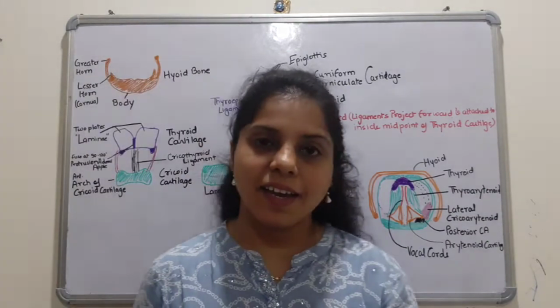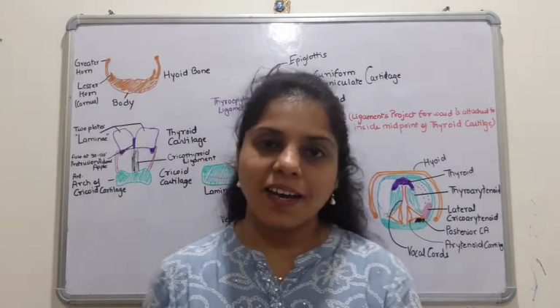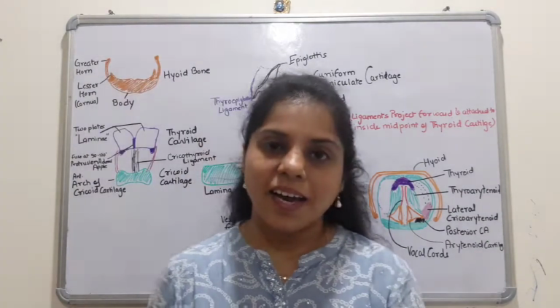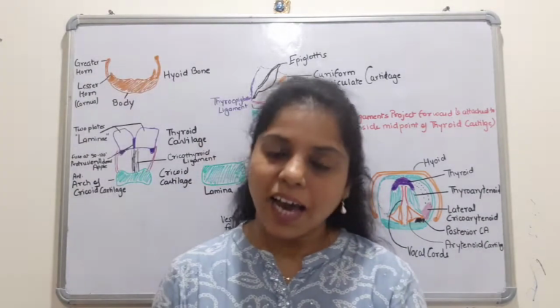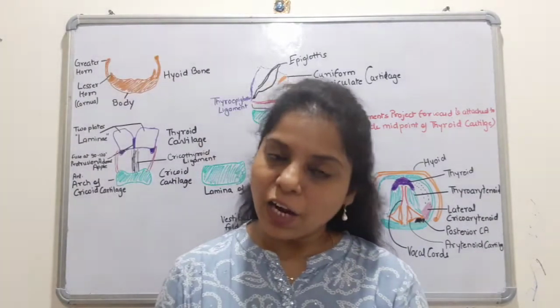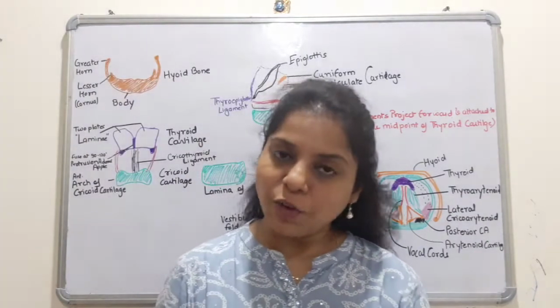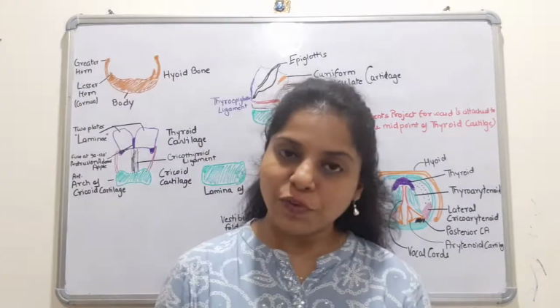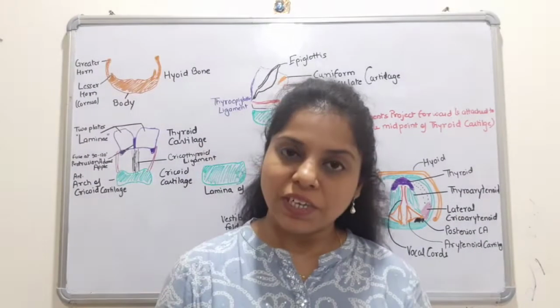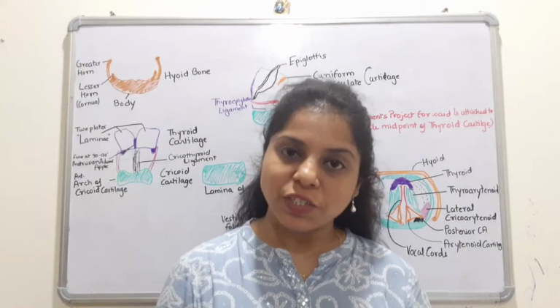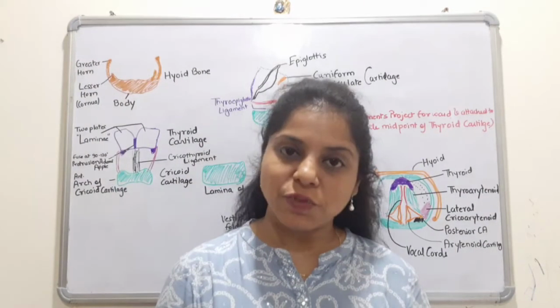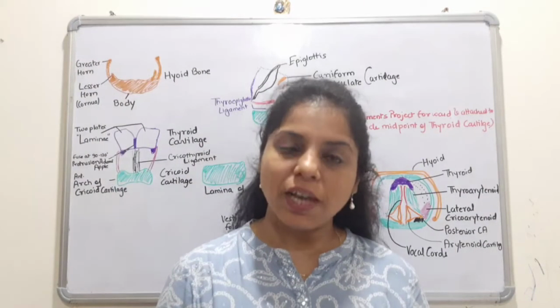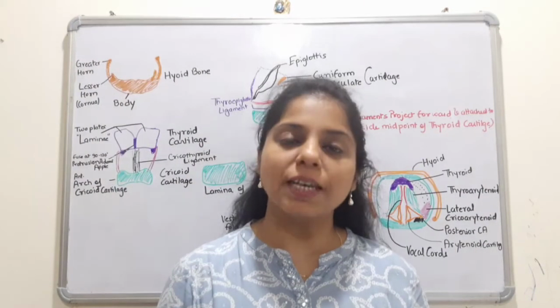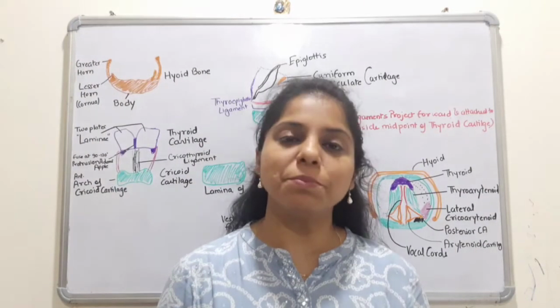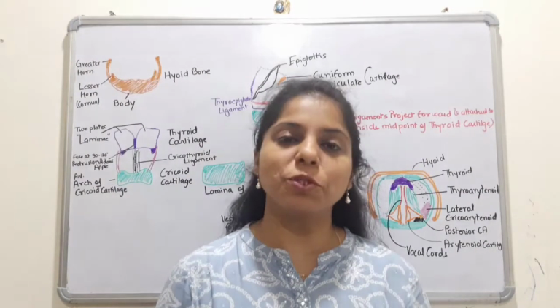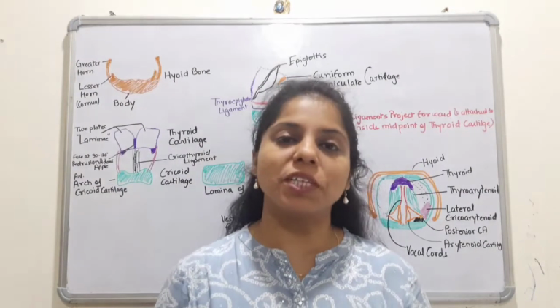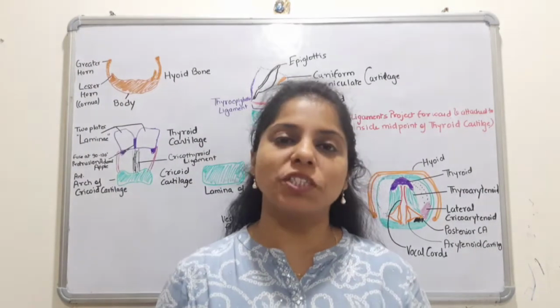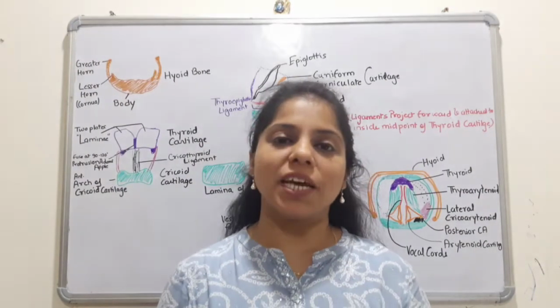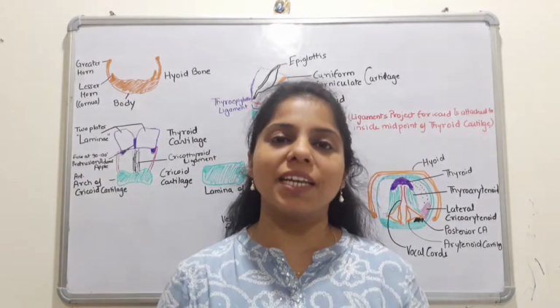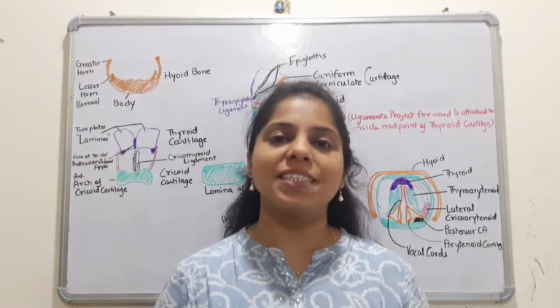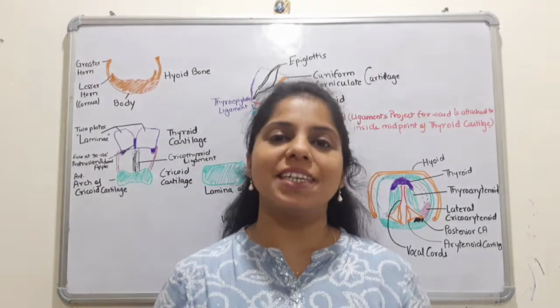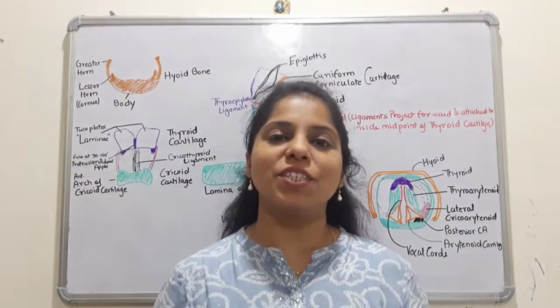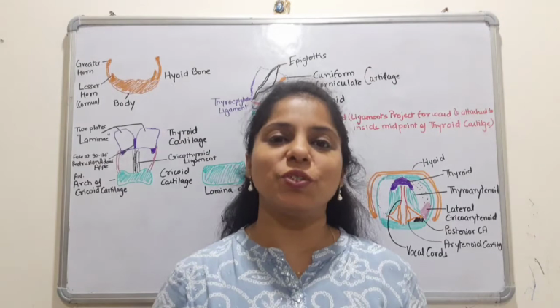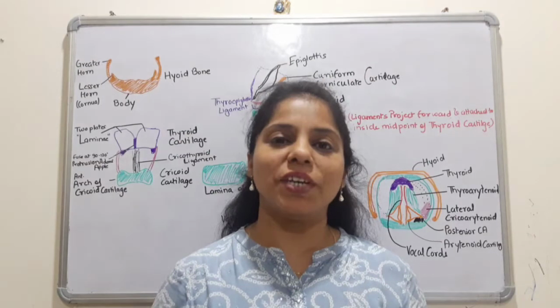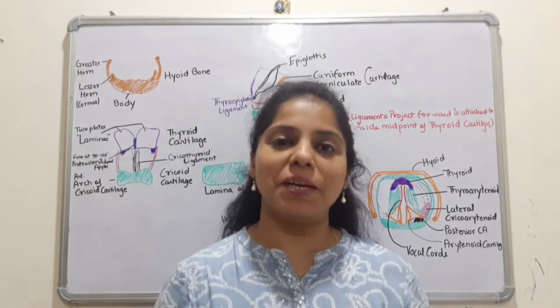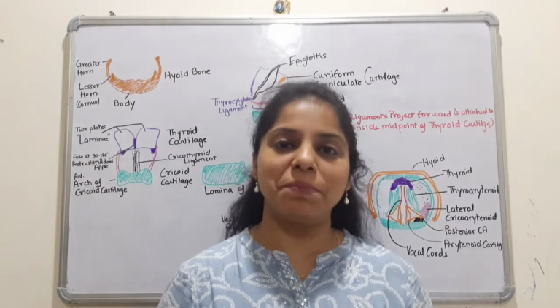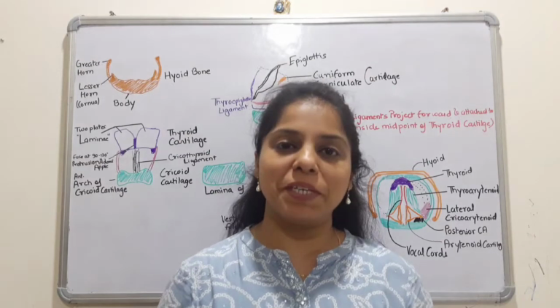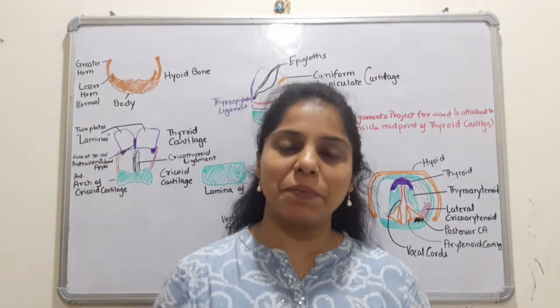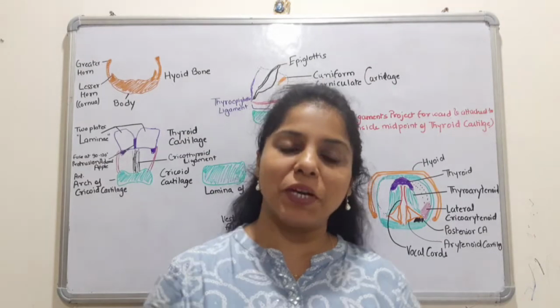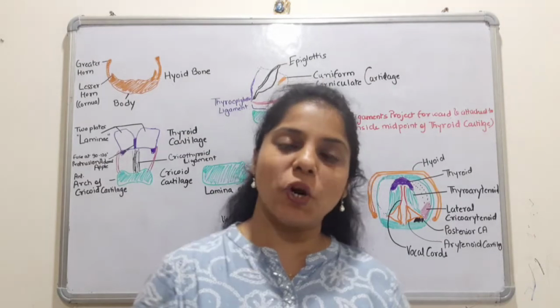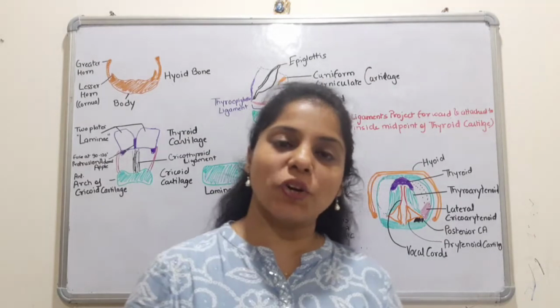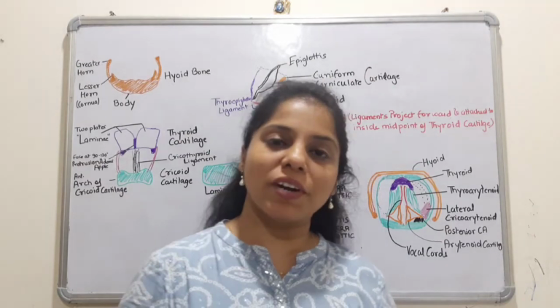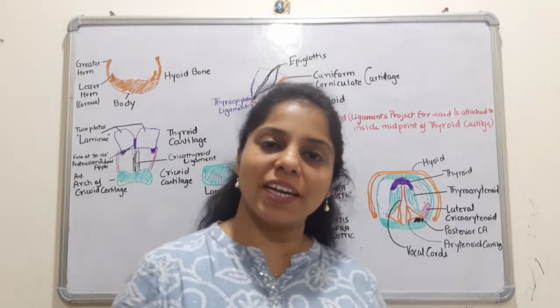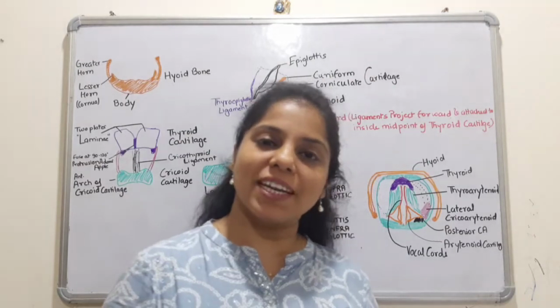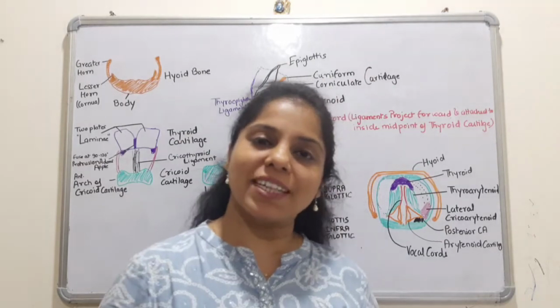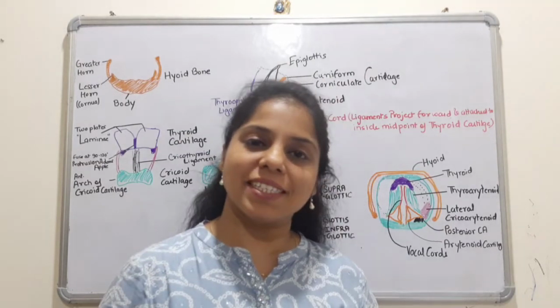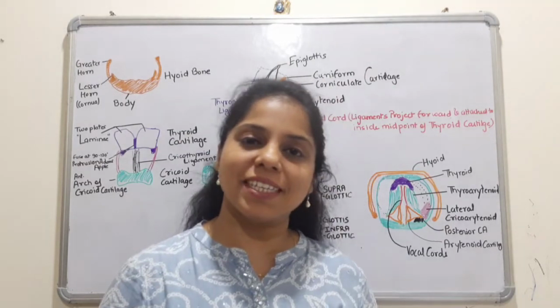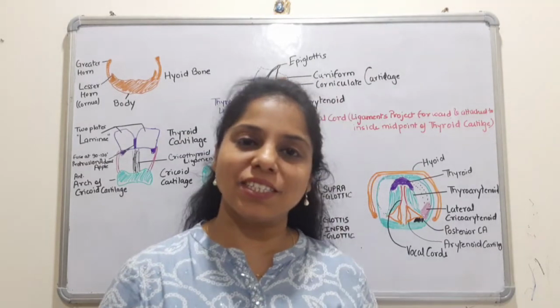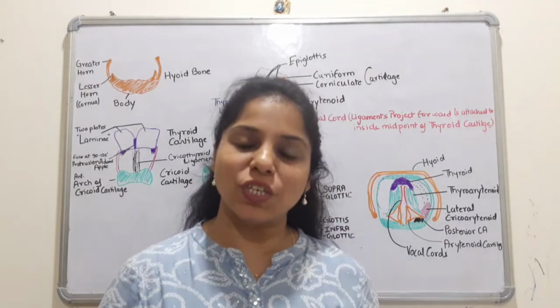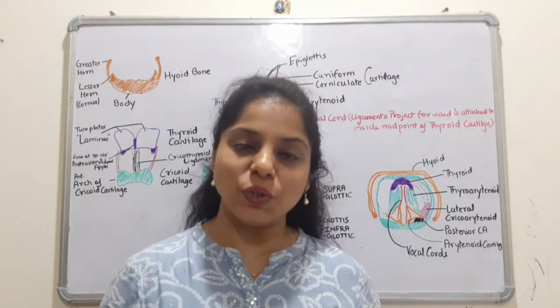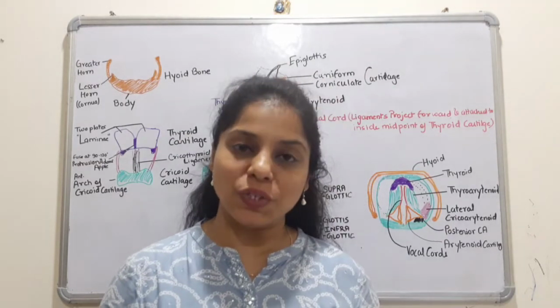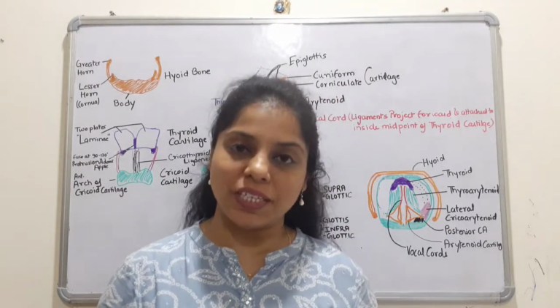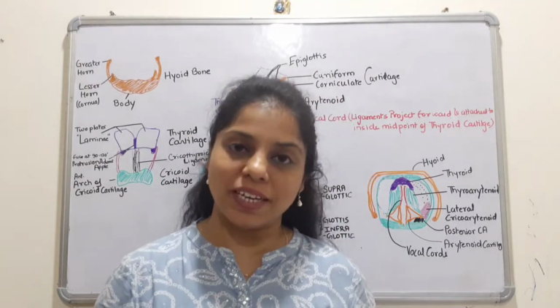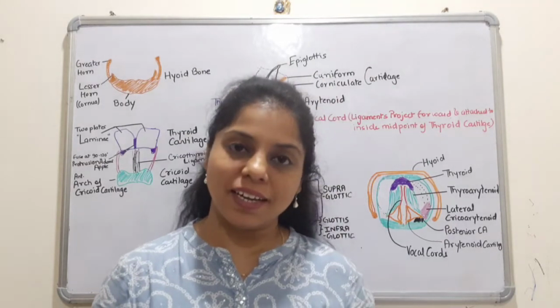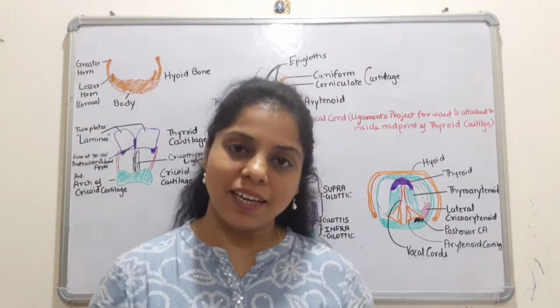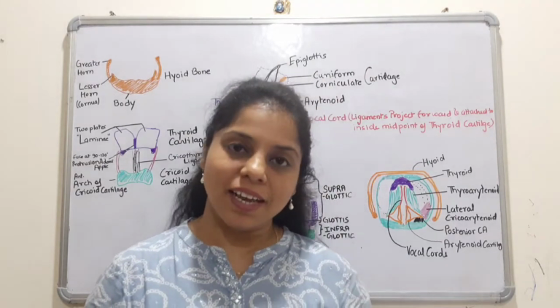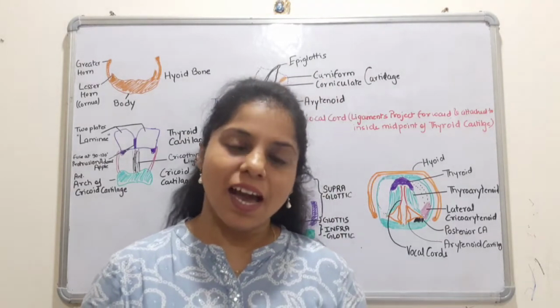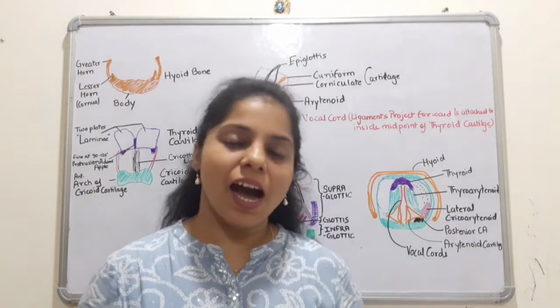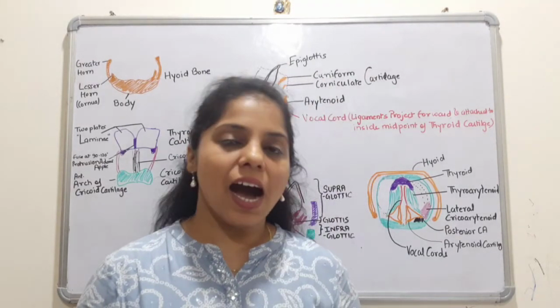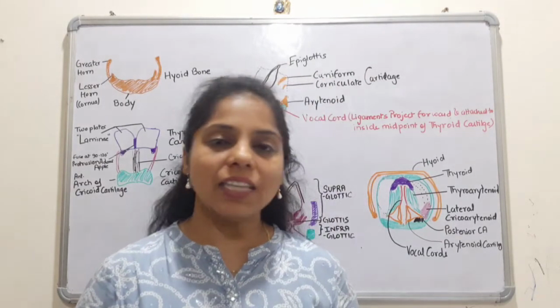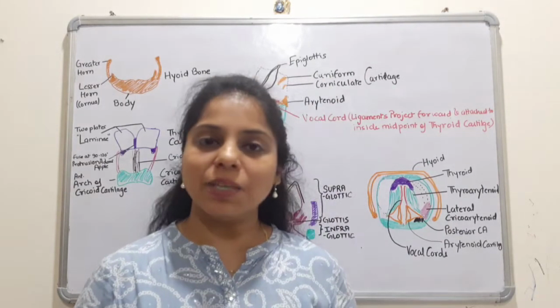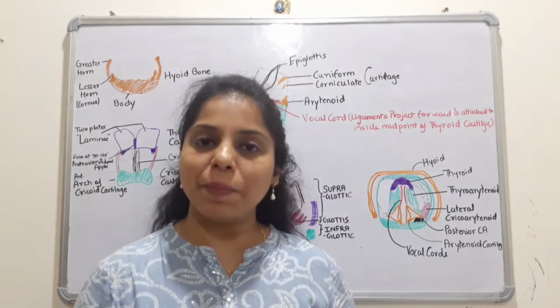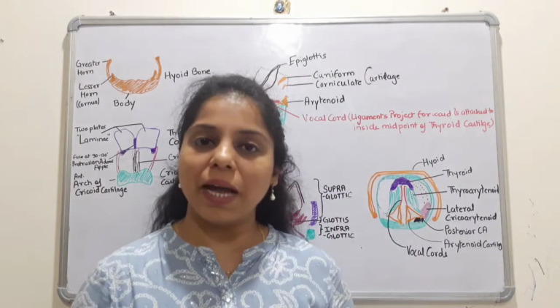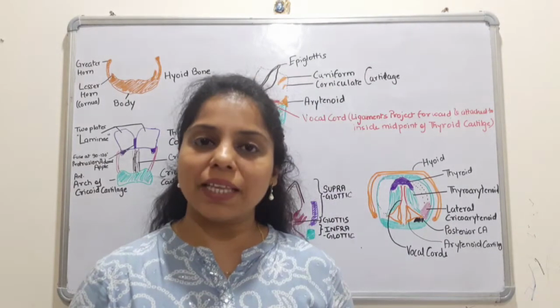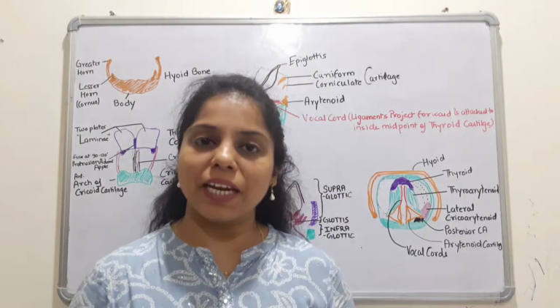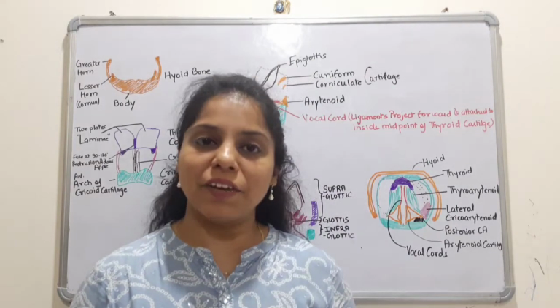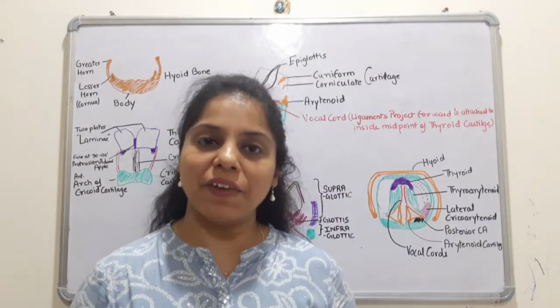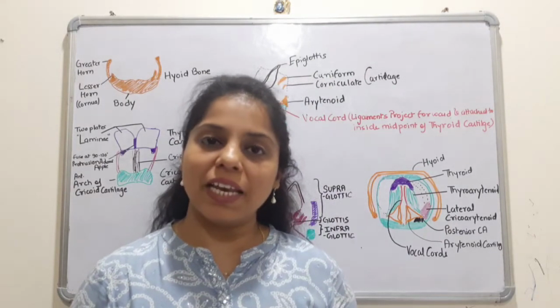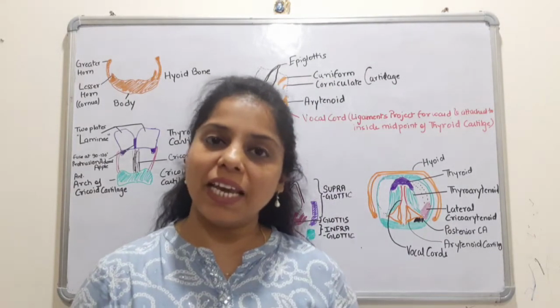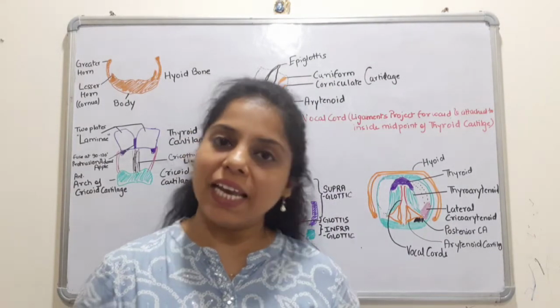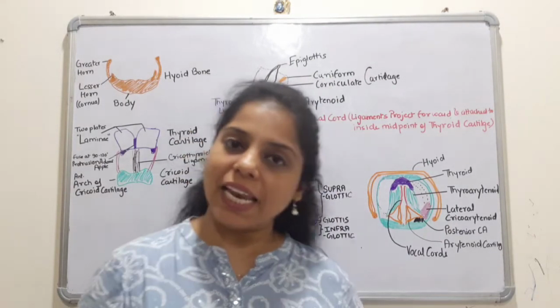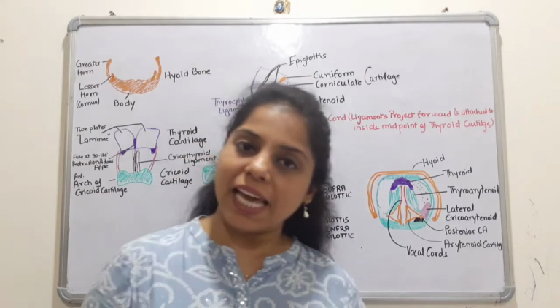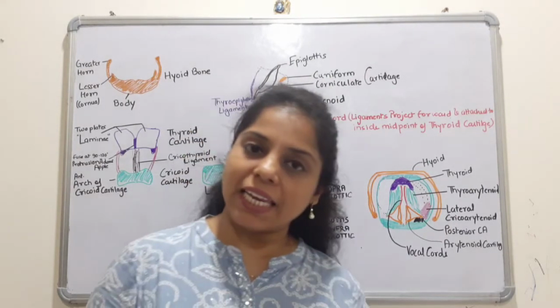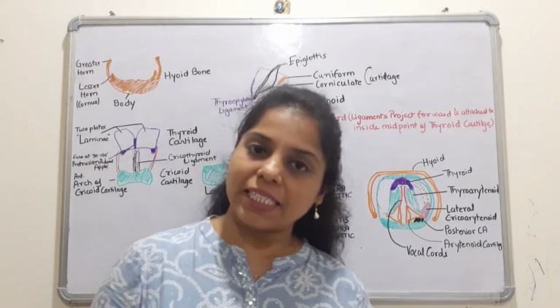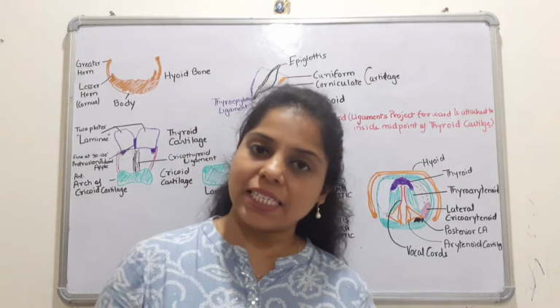Hello friends, welcome to the channel. Today's update is by Dr. Ankita Singh Chakotia. Today we are going to talk about the larynx.